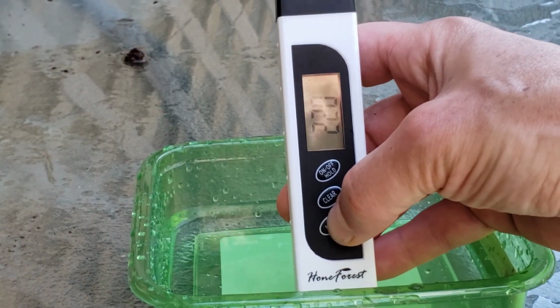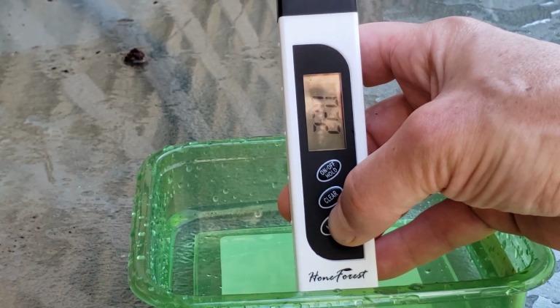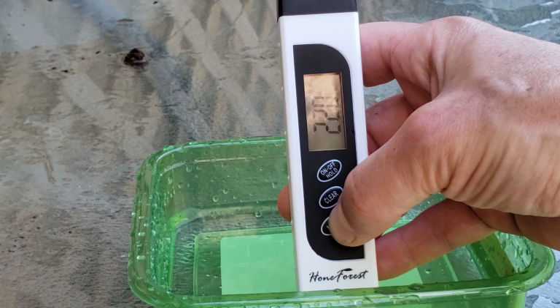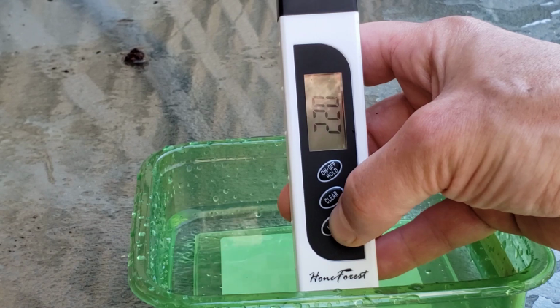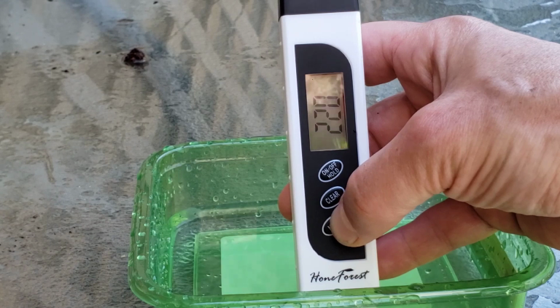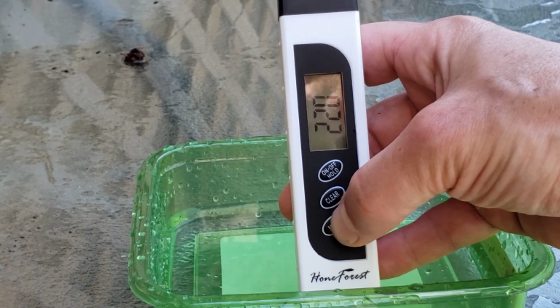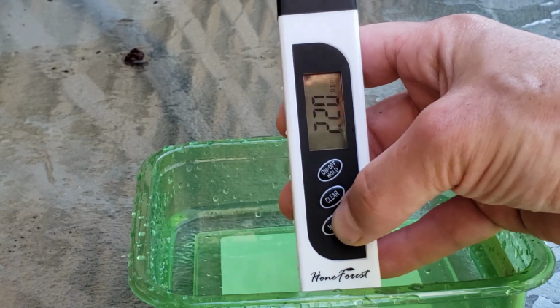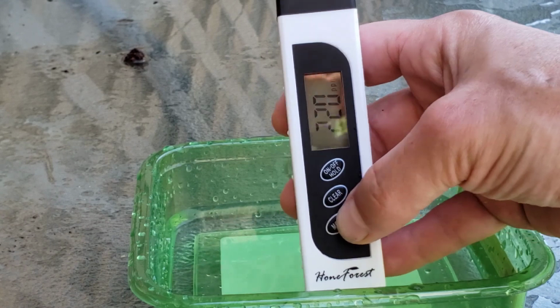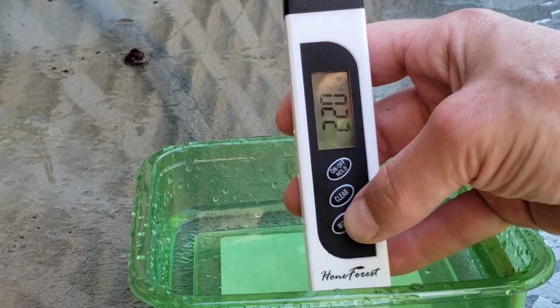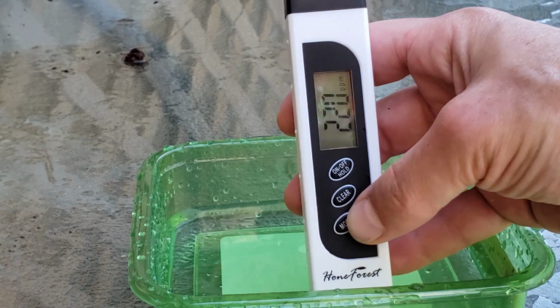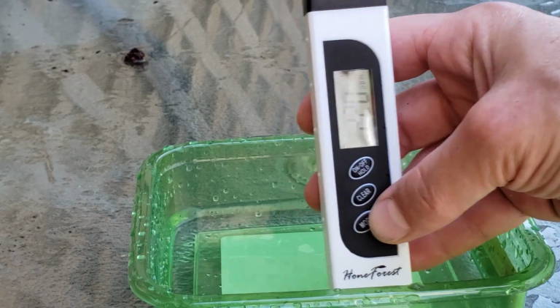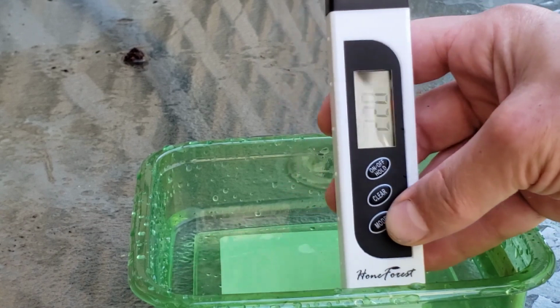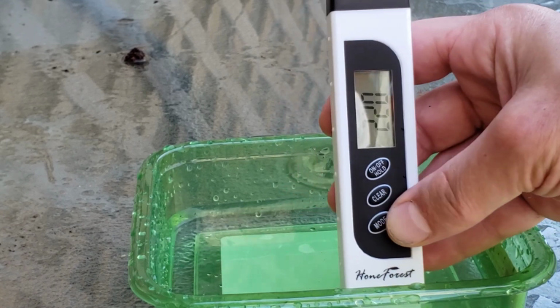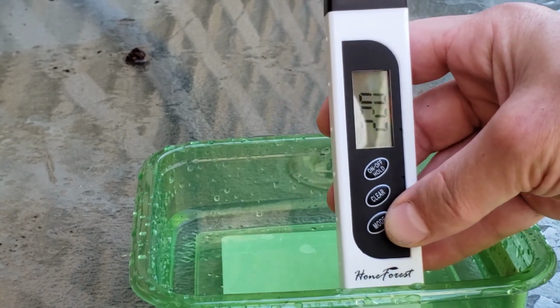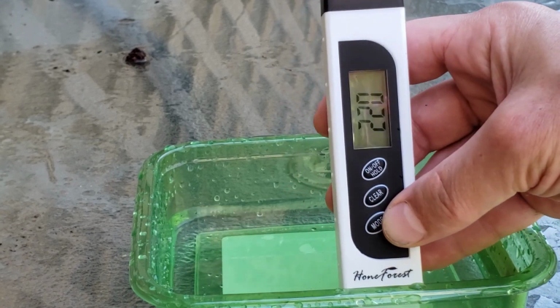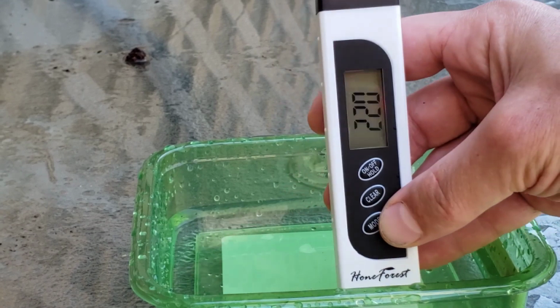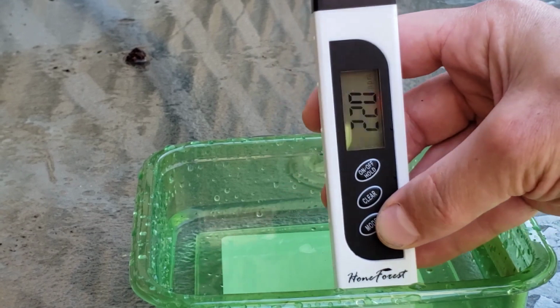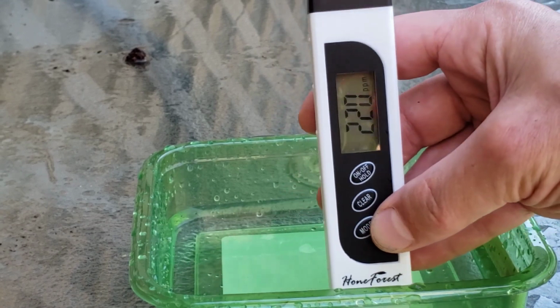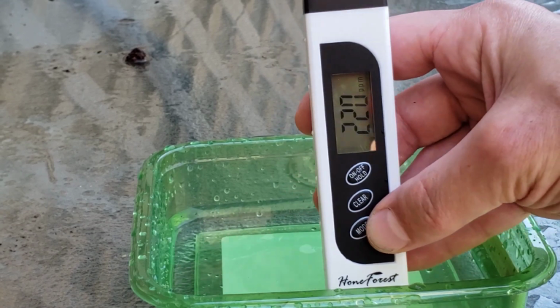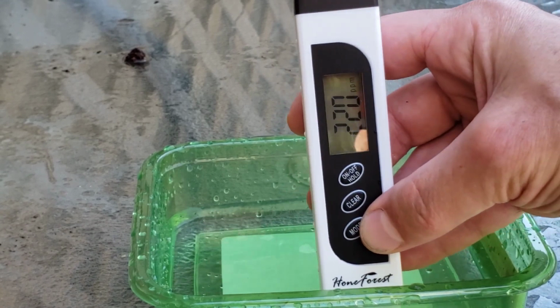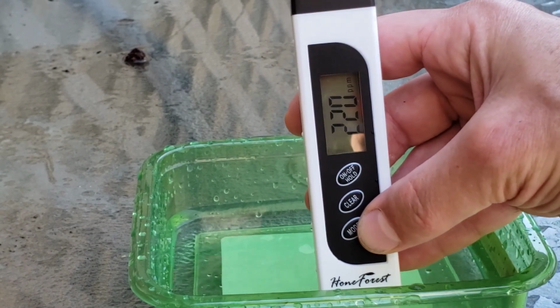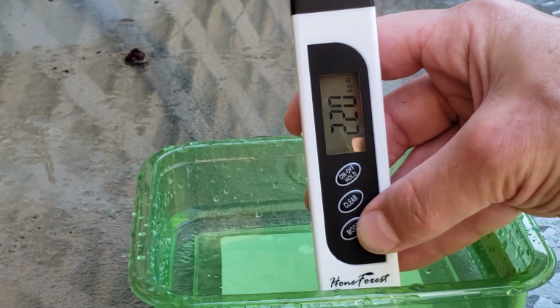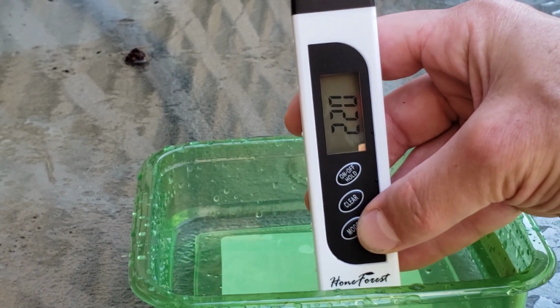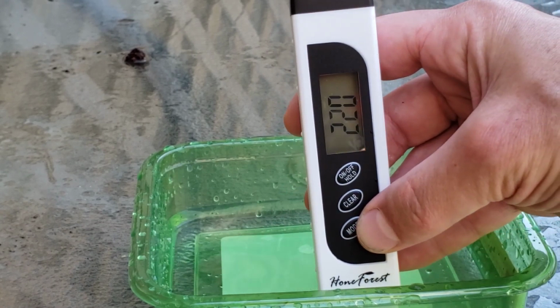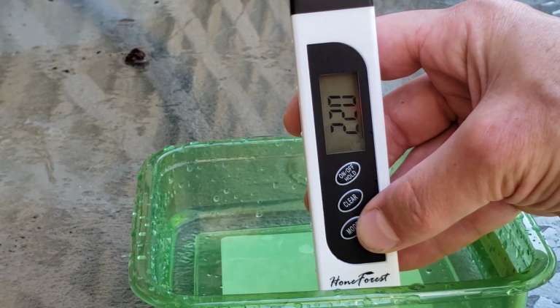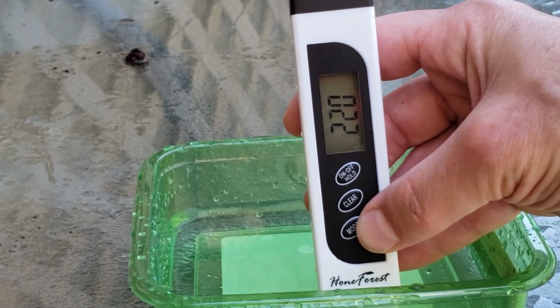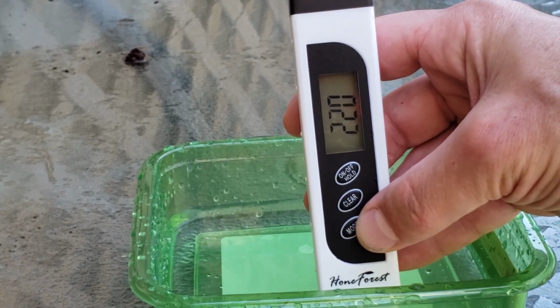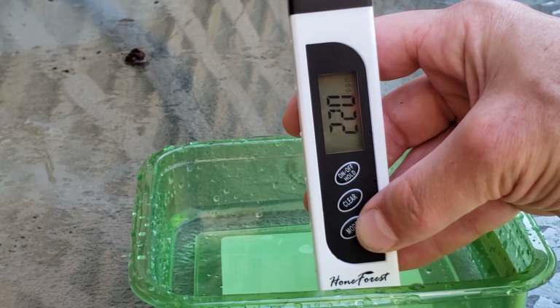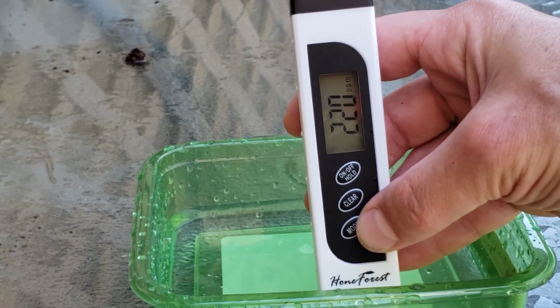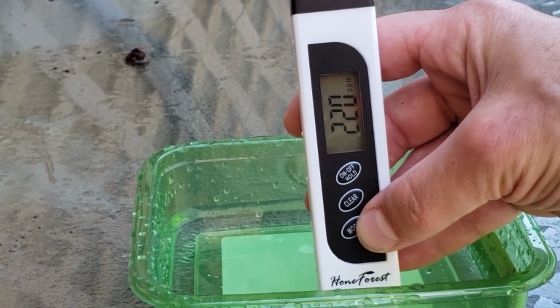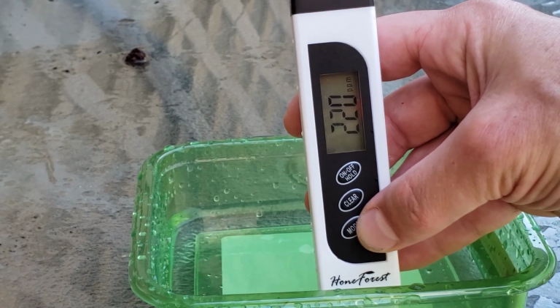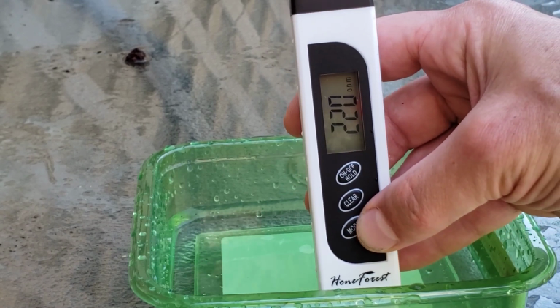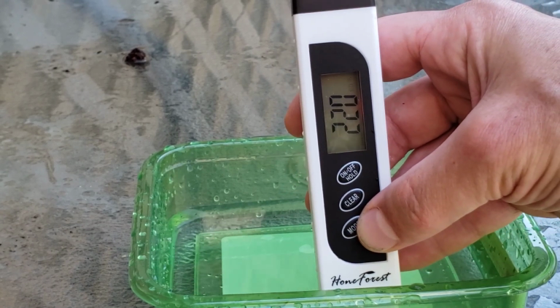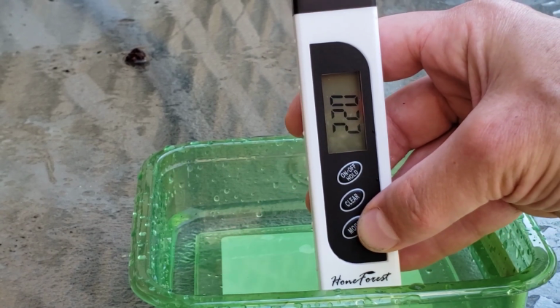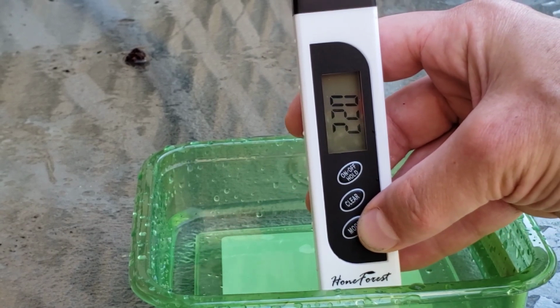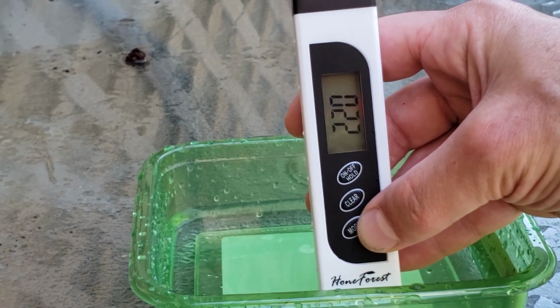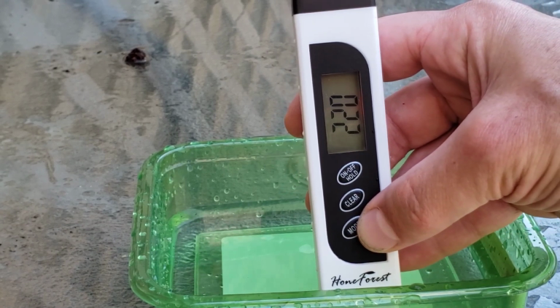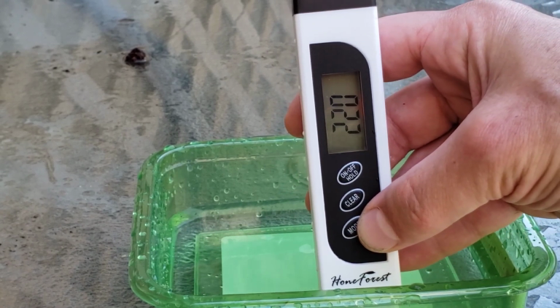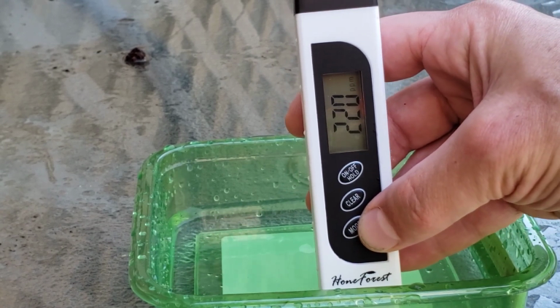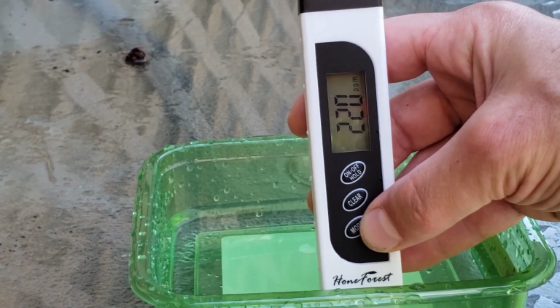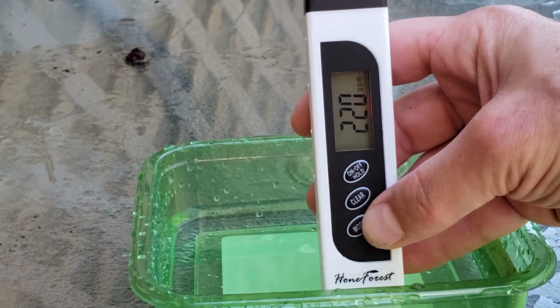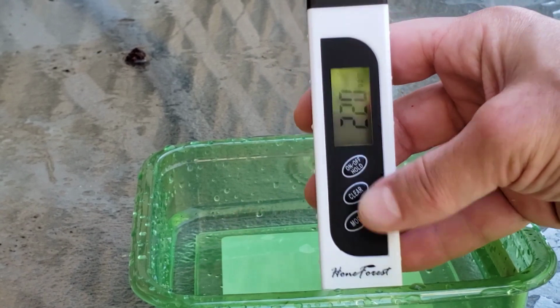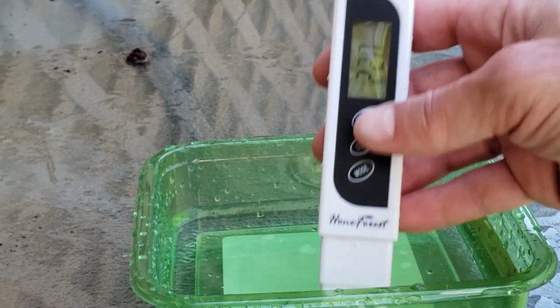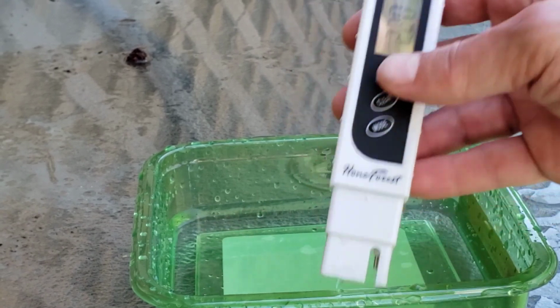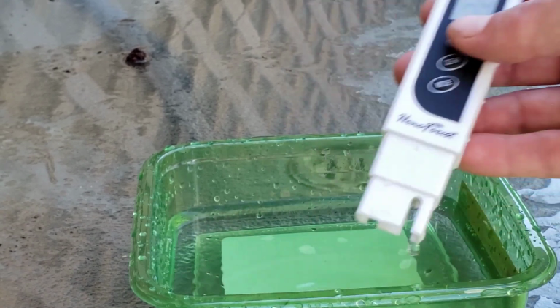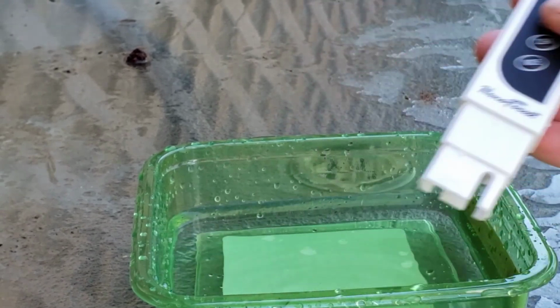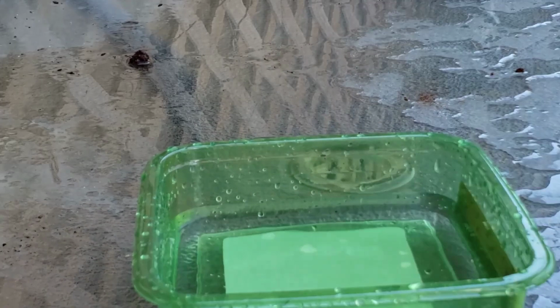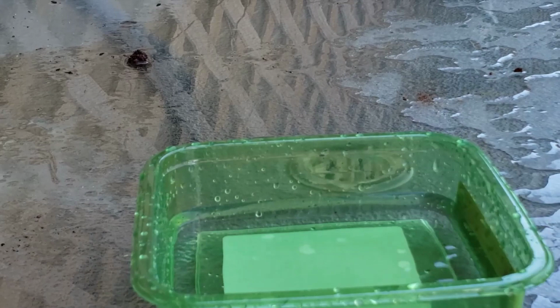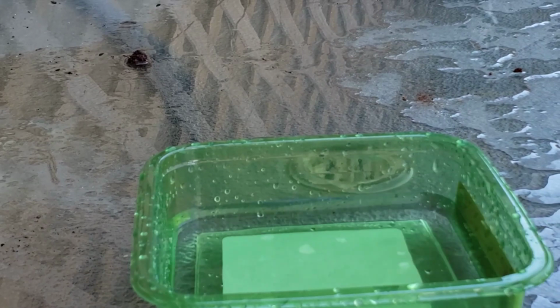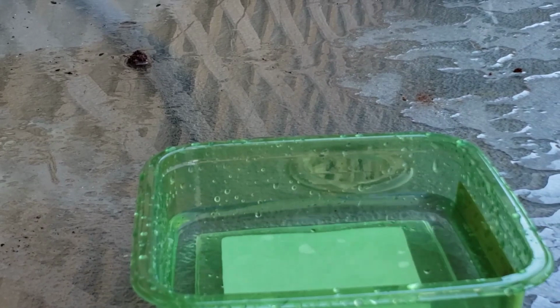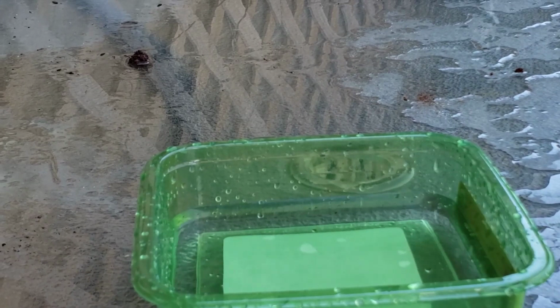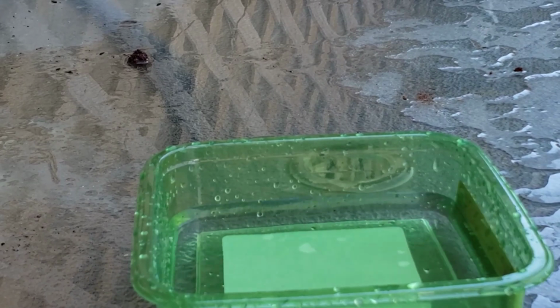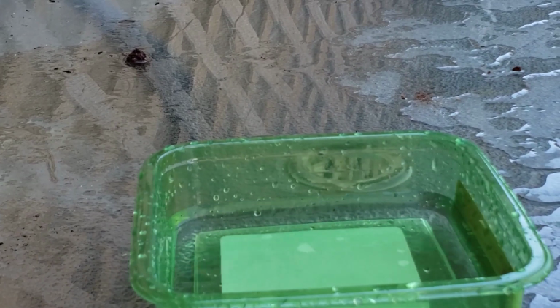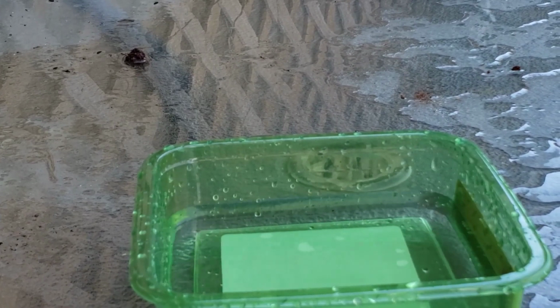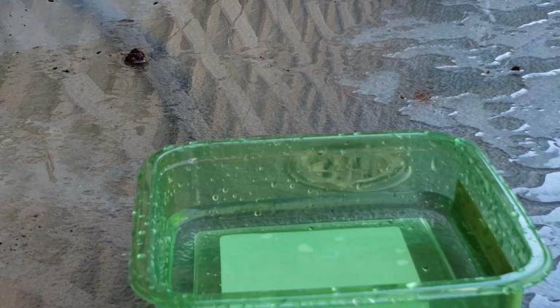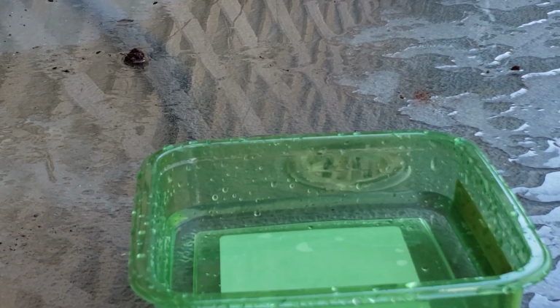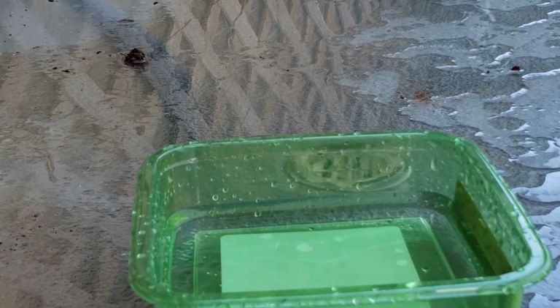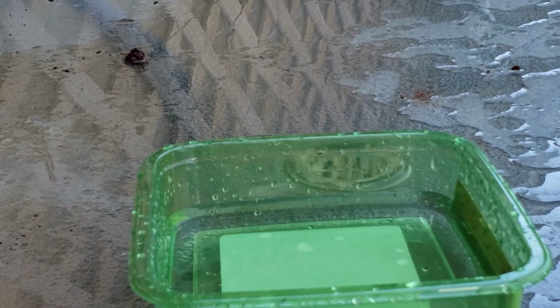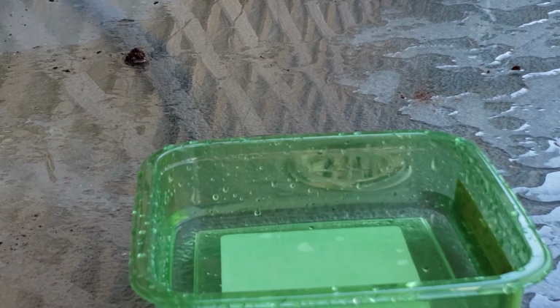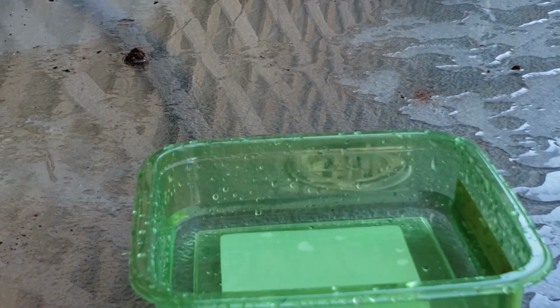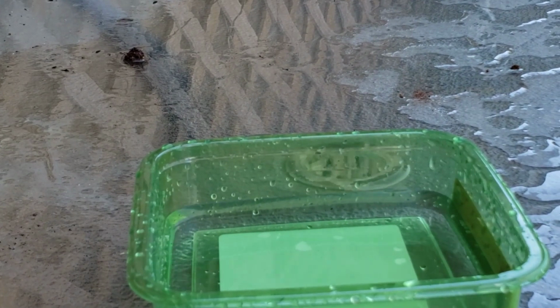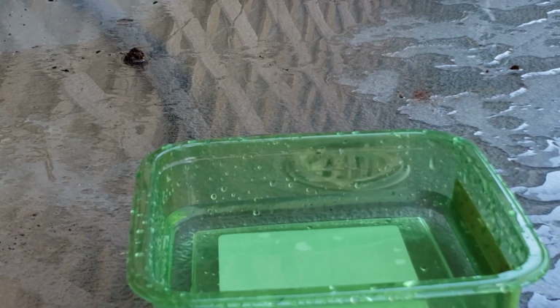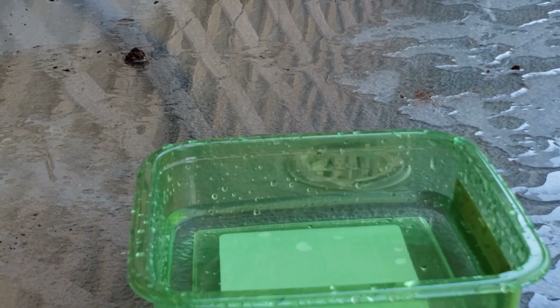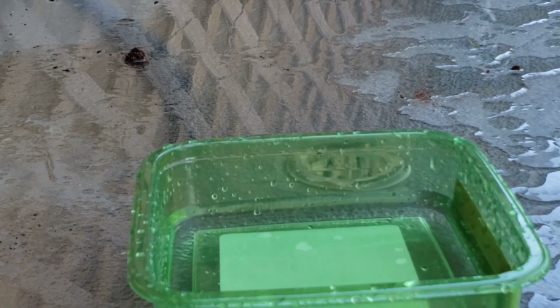That's it. If I was going to wash the coir, I'd probably stick it in a bucket with some holes and just flush some water through, then test again.